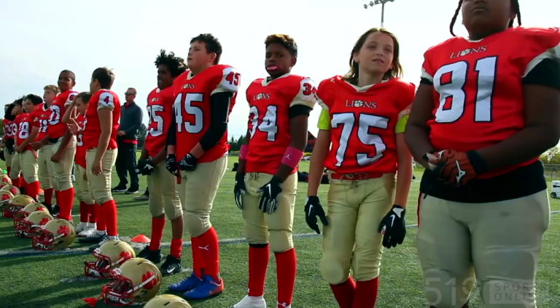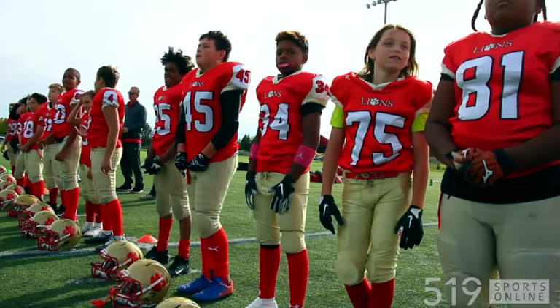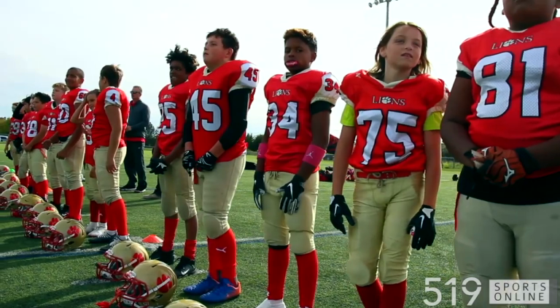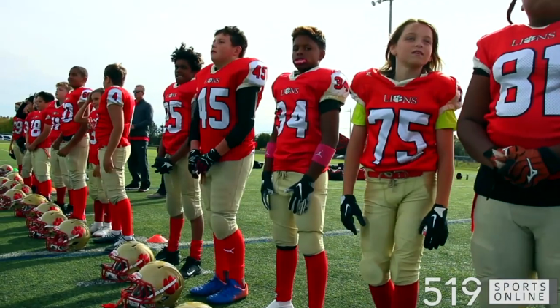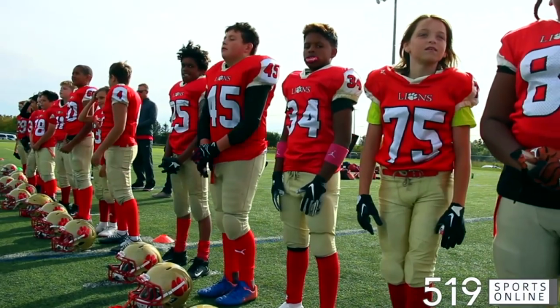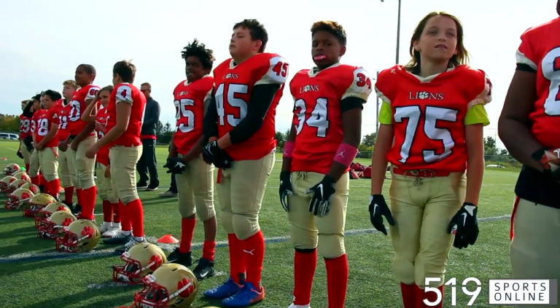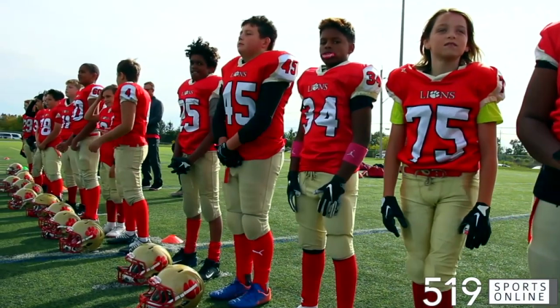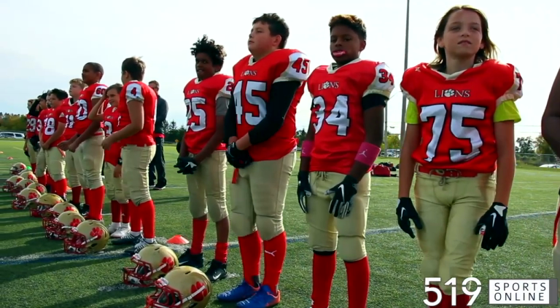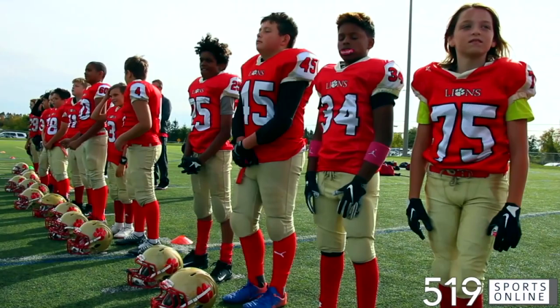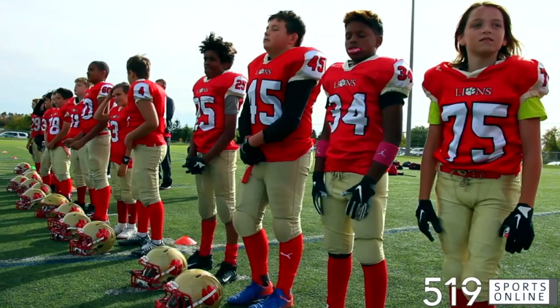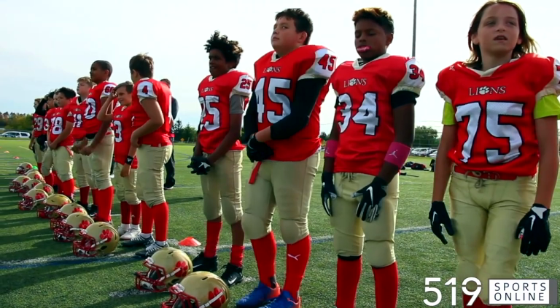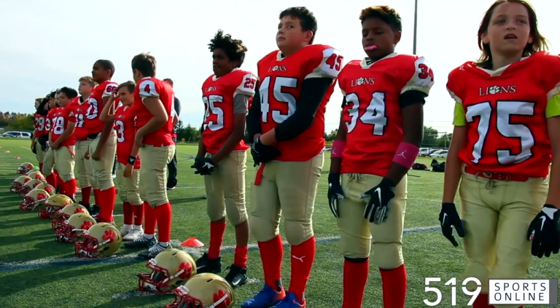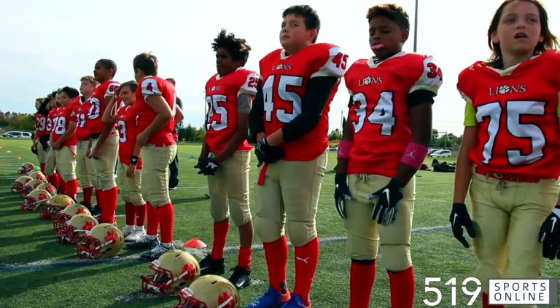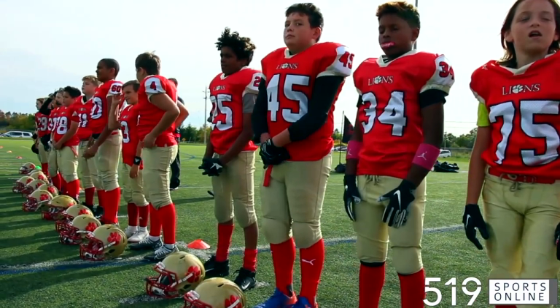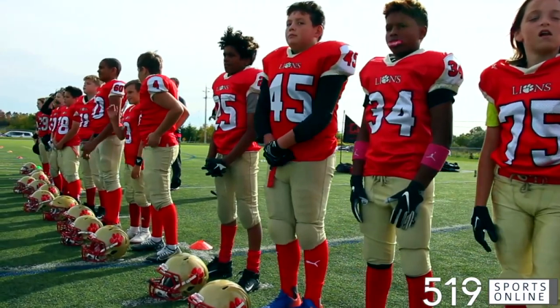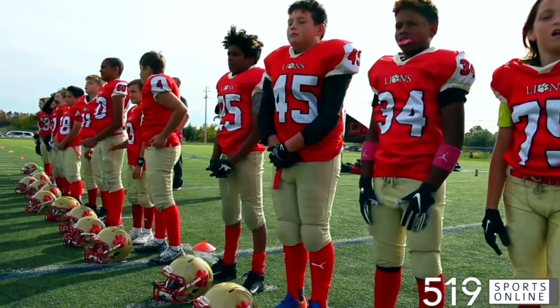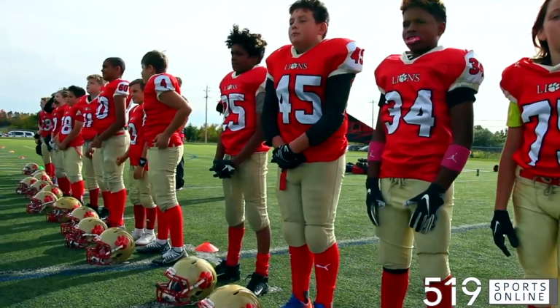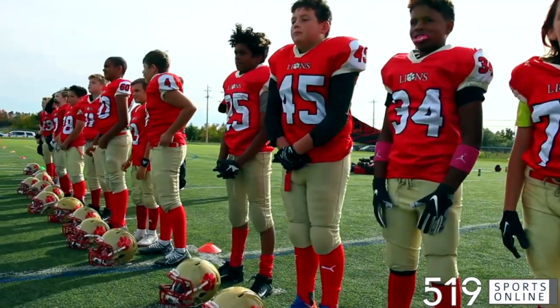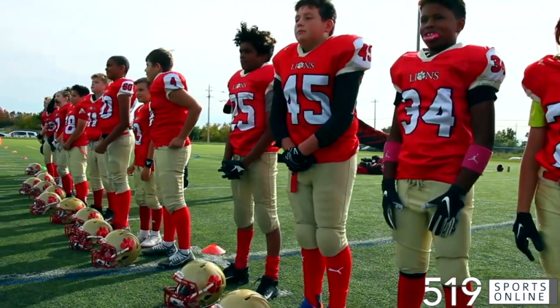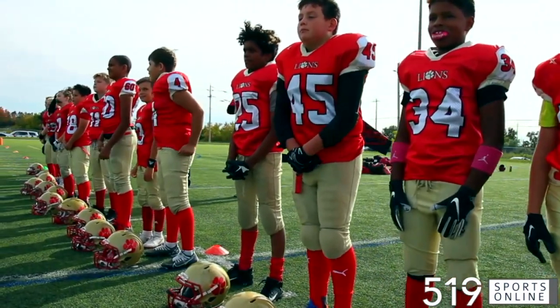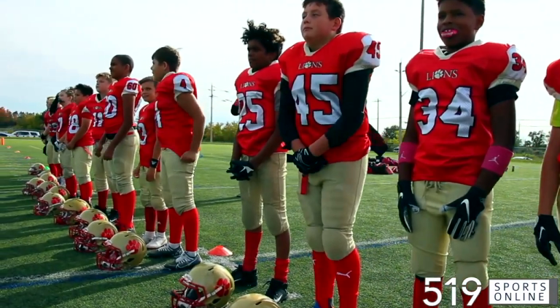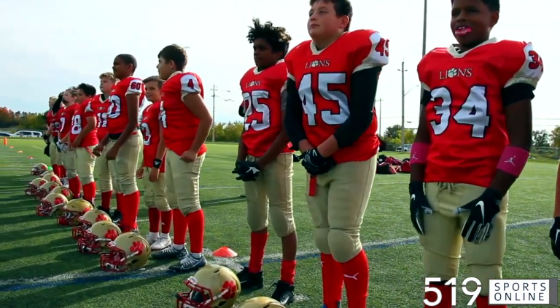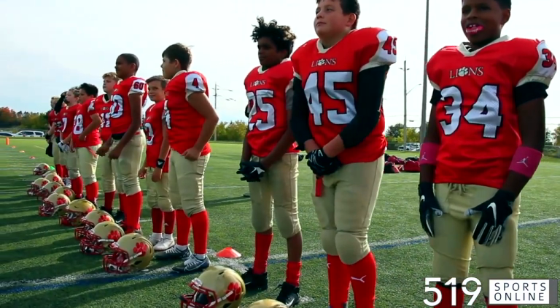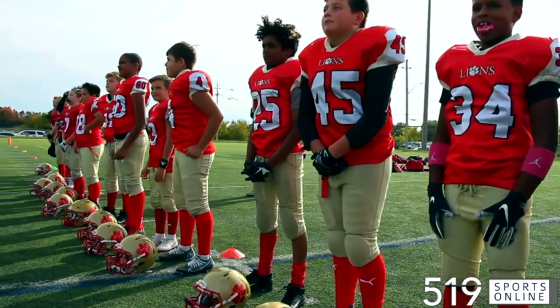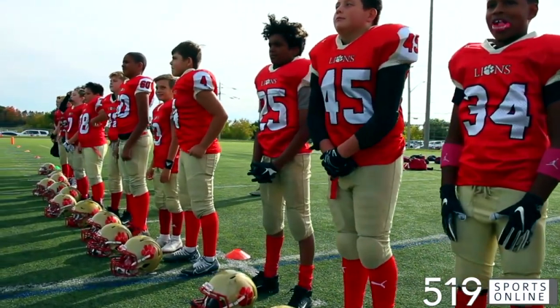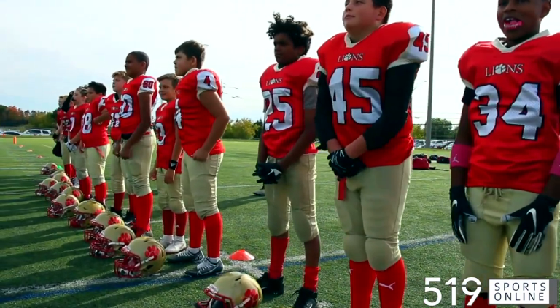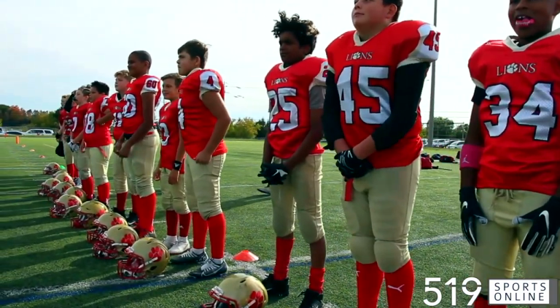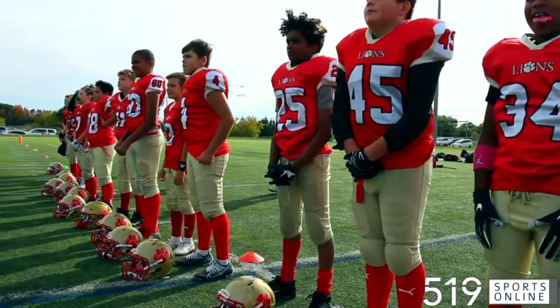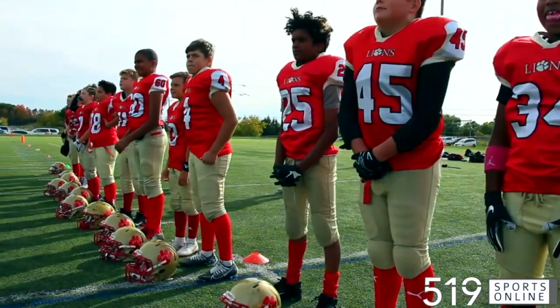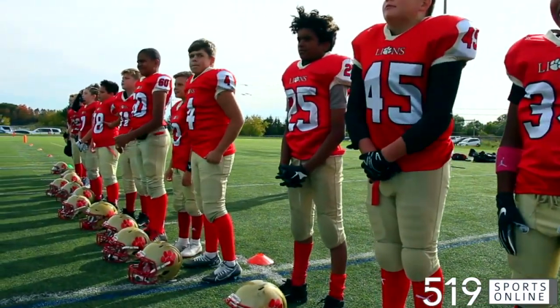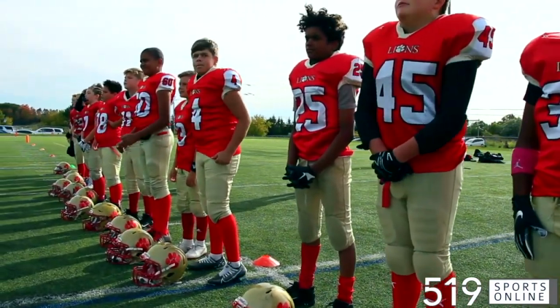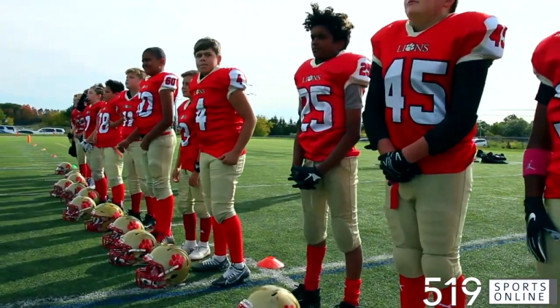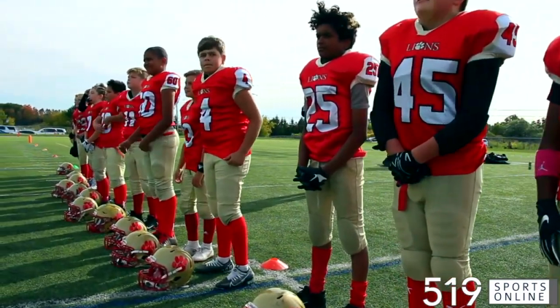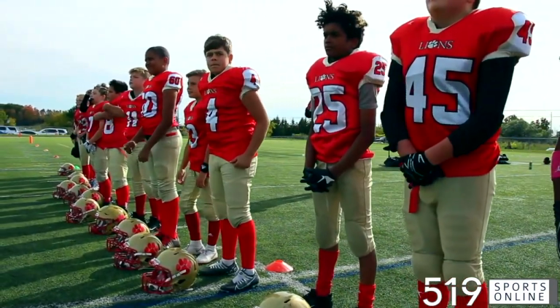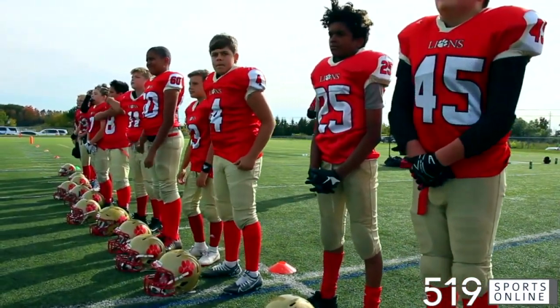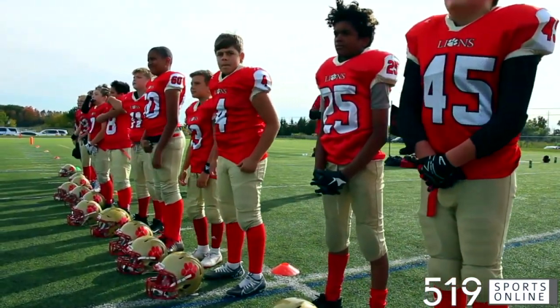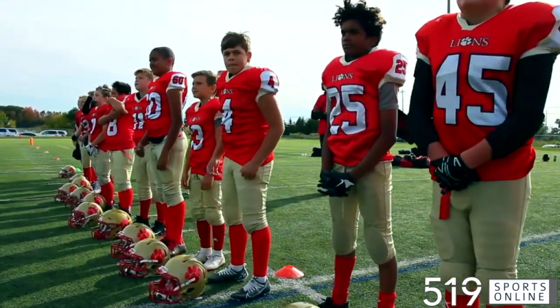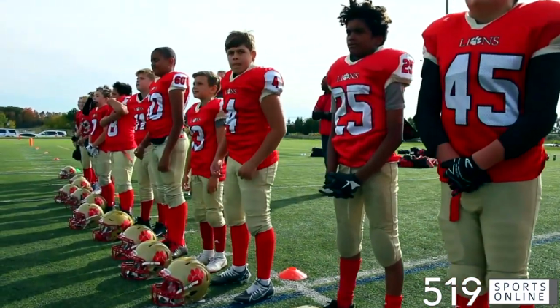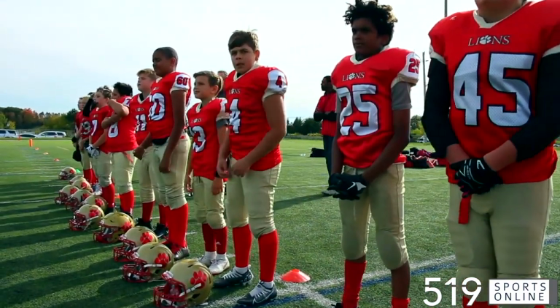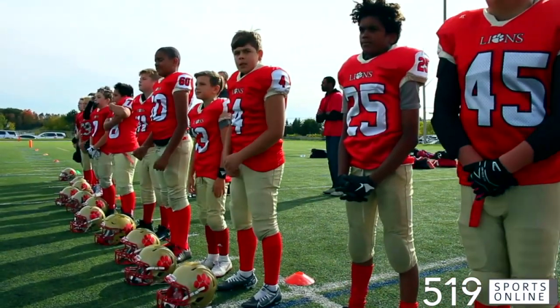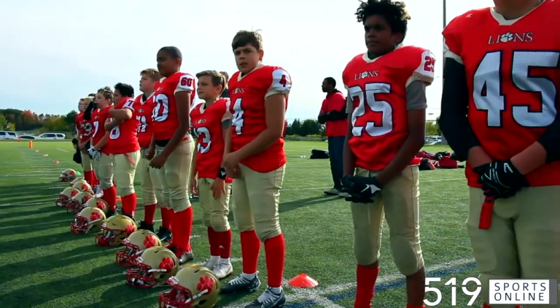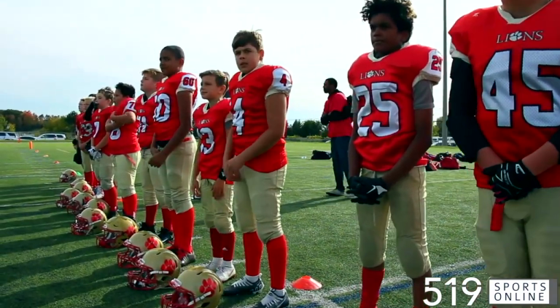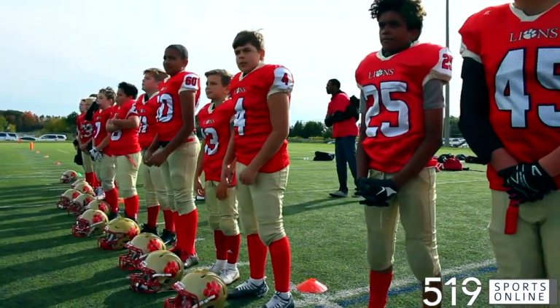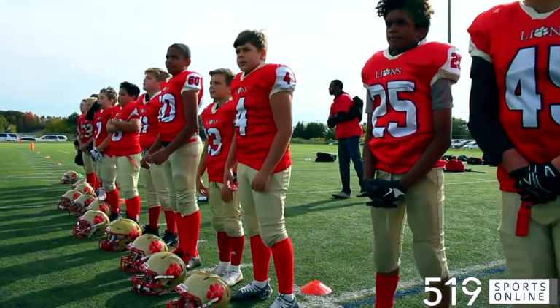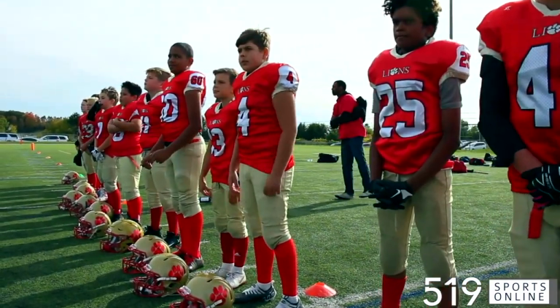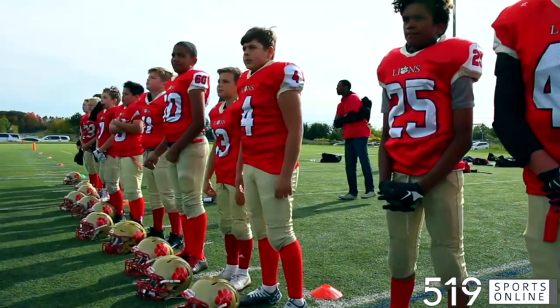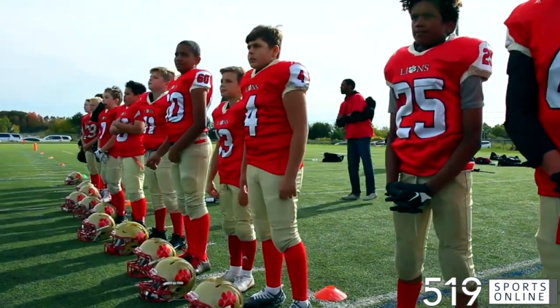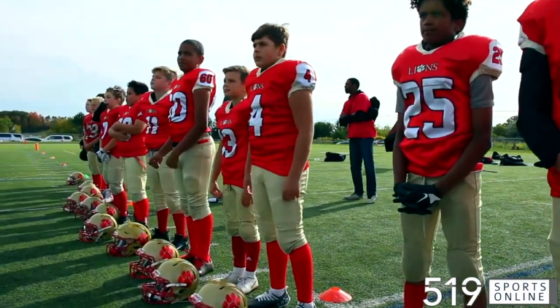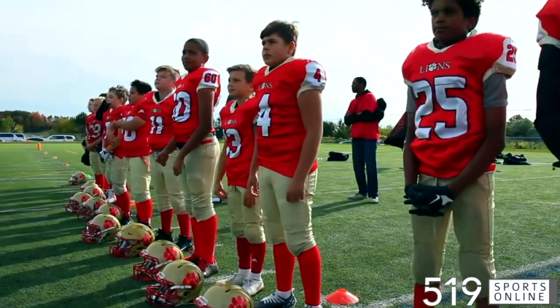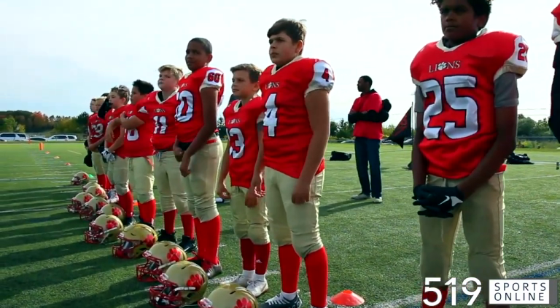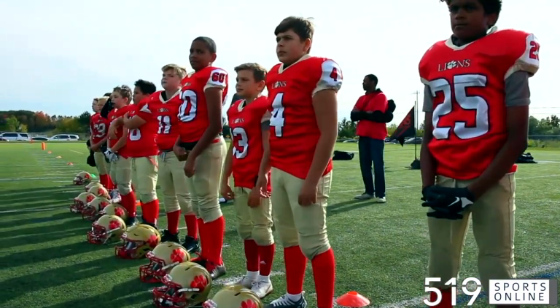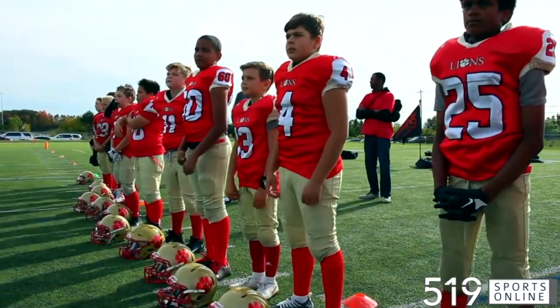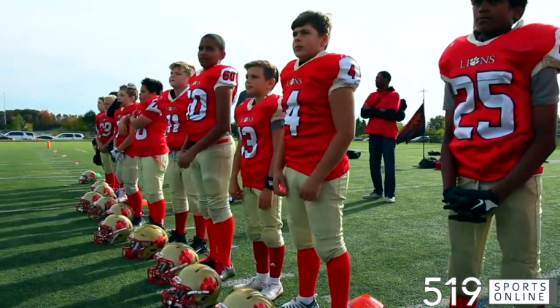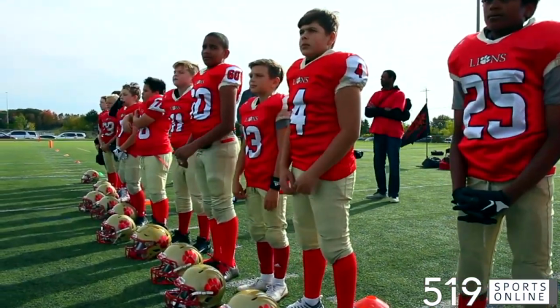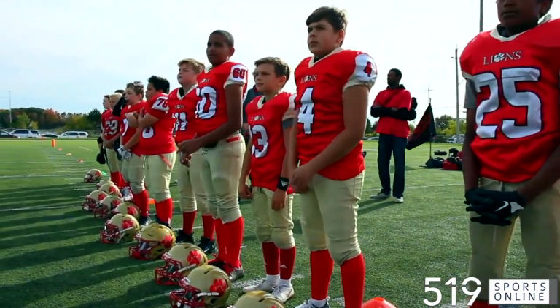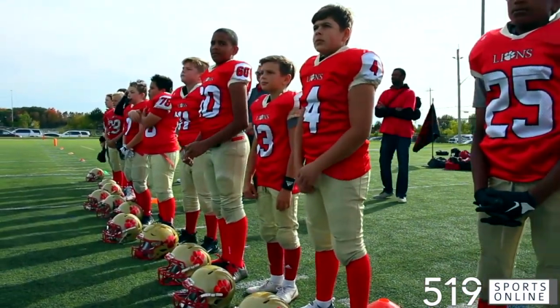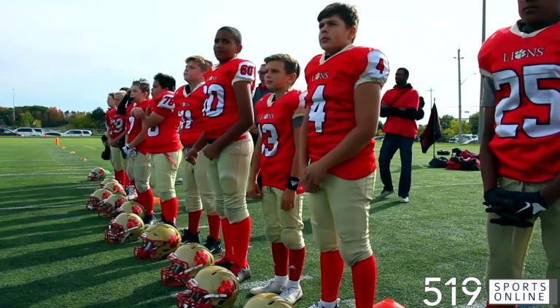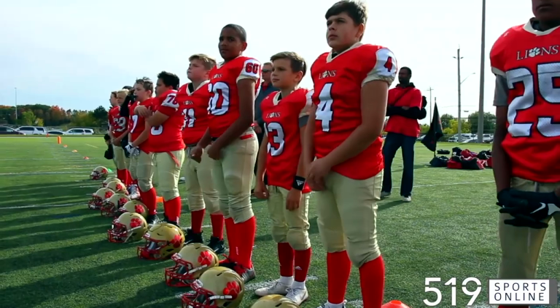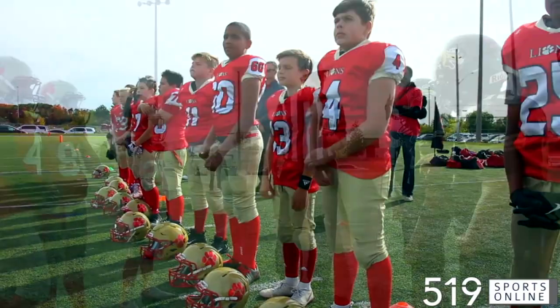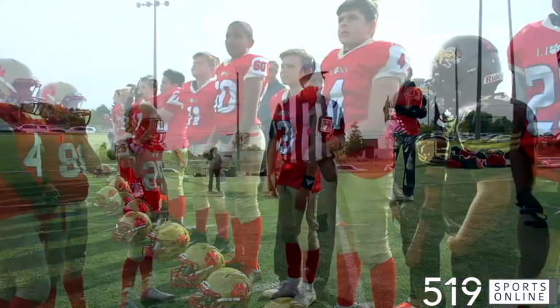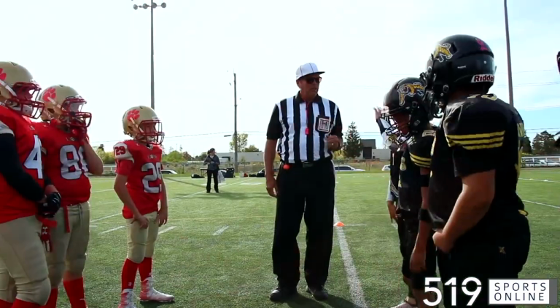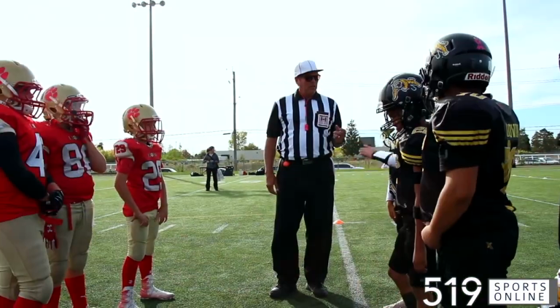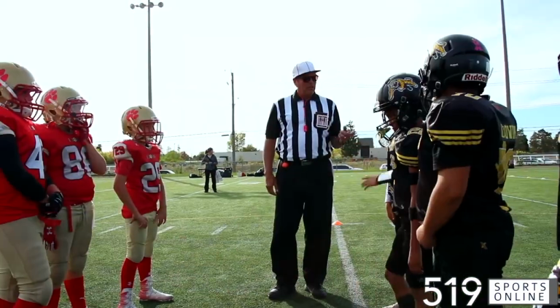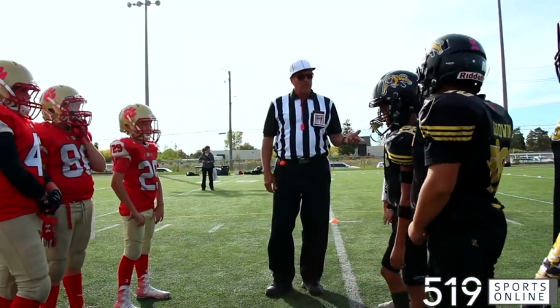OFFL Football: the U12 Cambridge Lions facing off with the Hamilton Junior Ticats at Jacob Hessler Field in Cambridge.